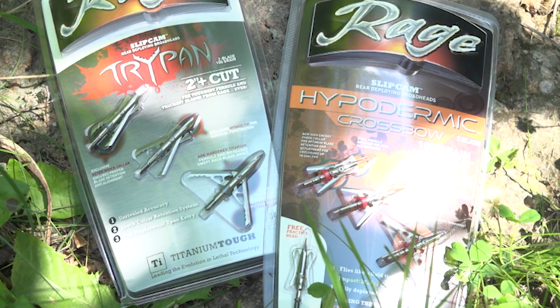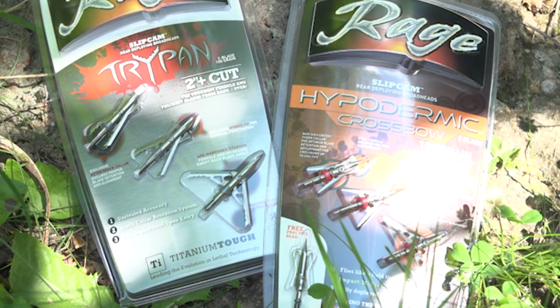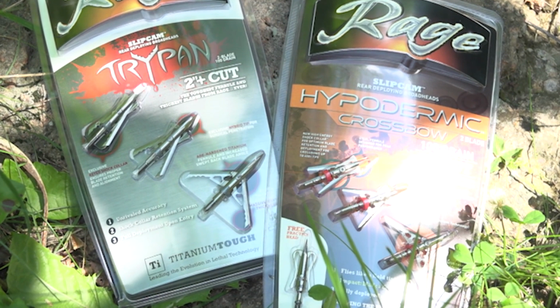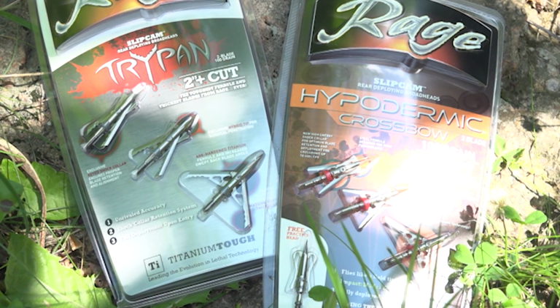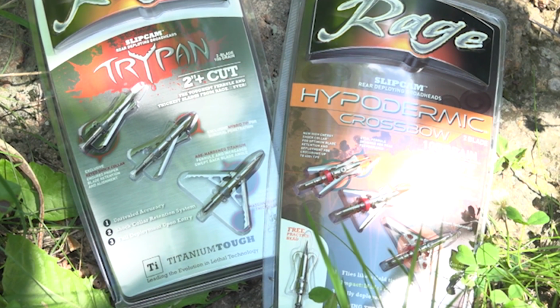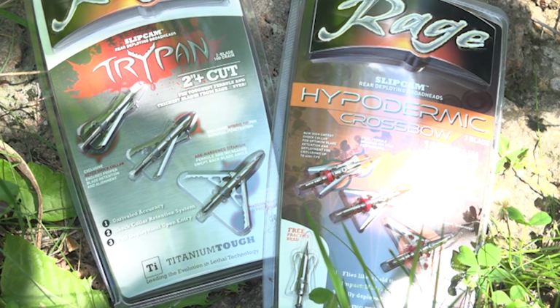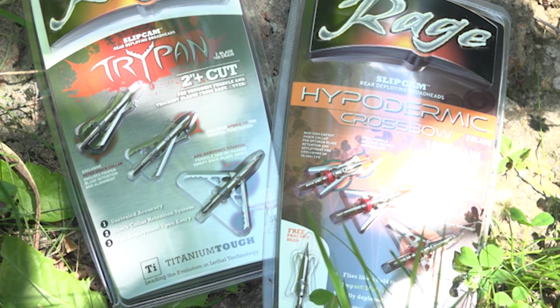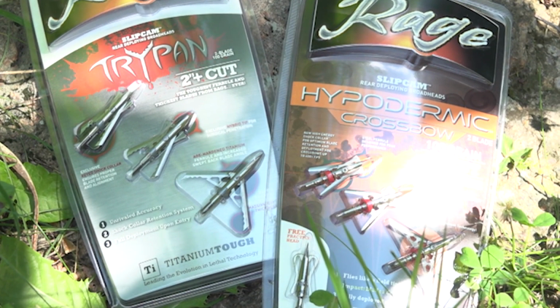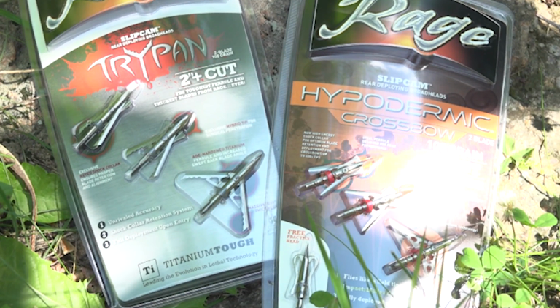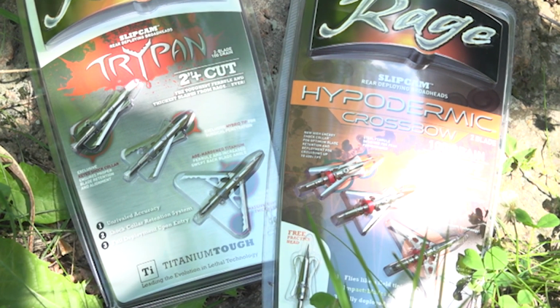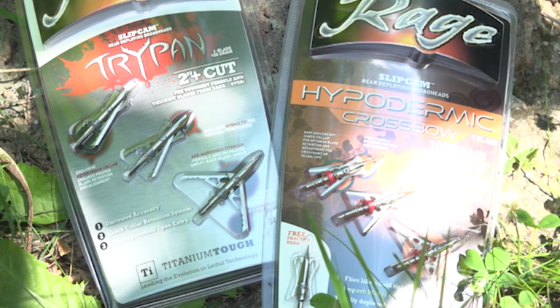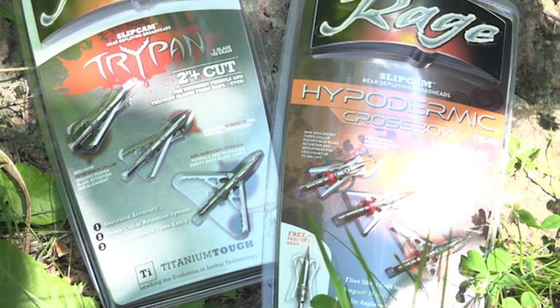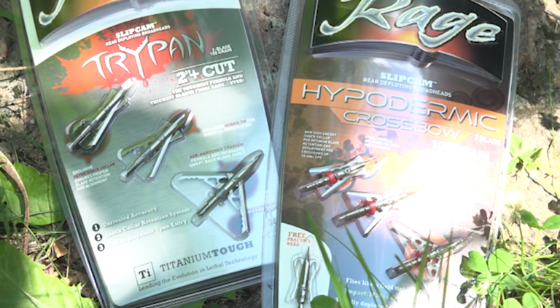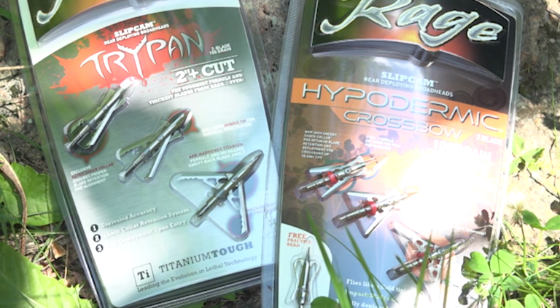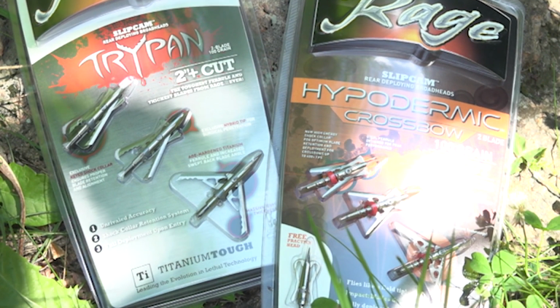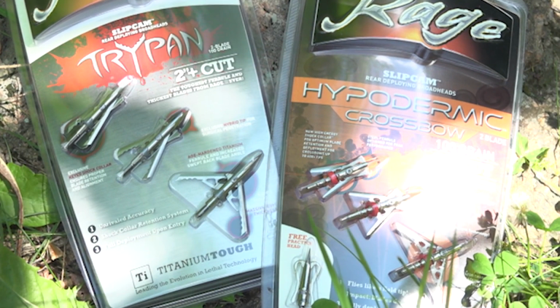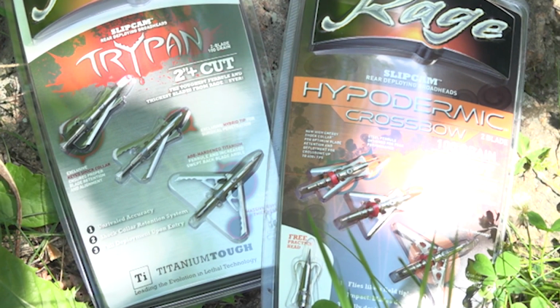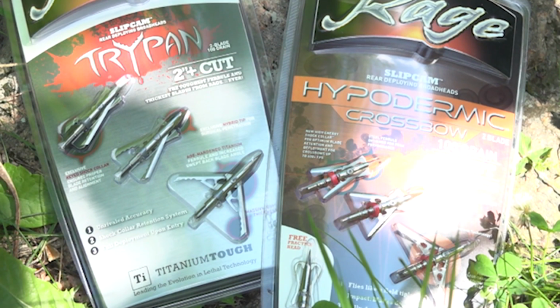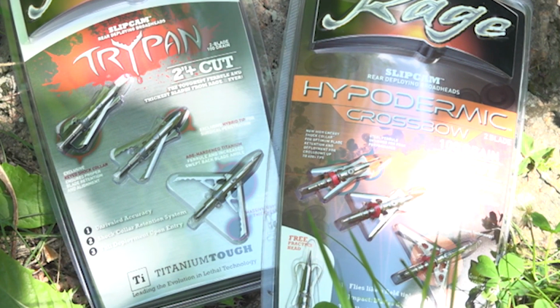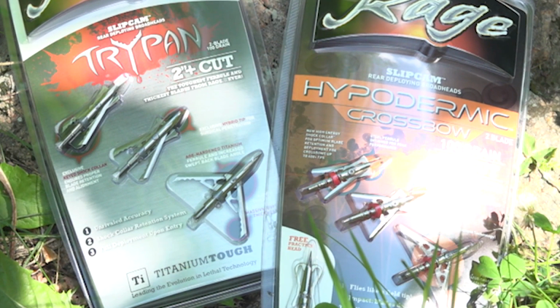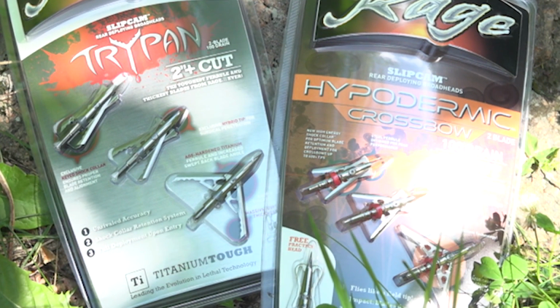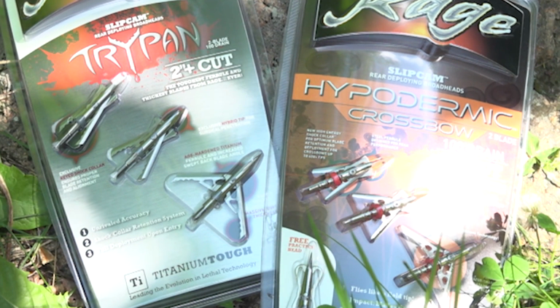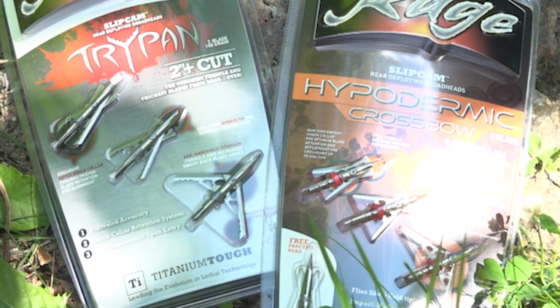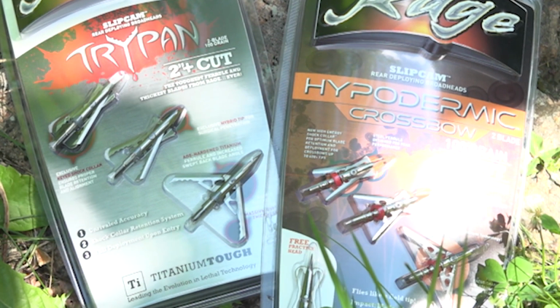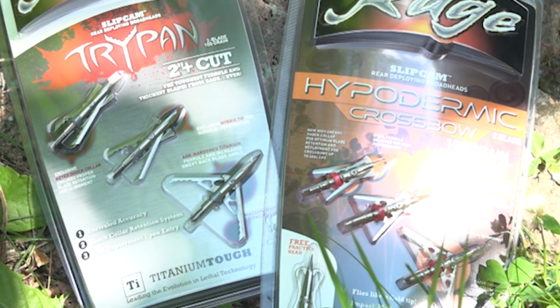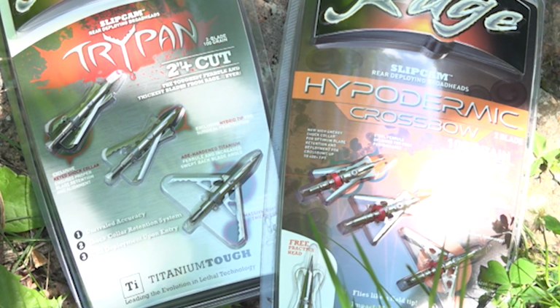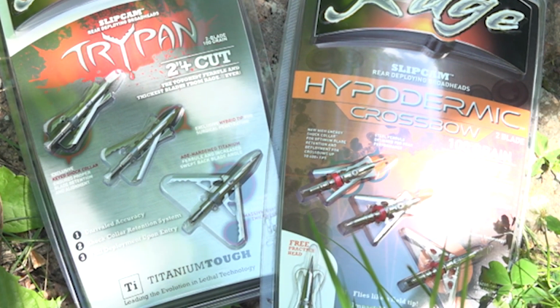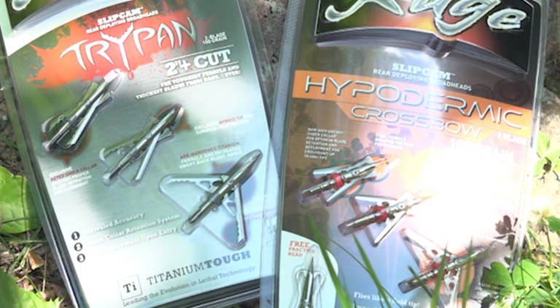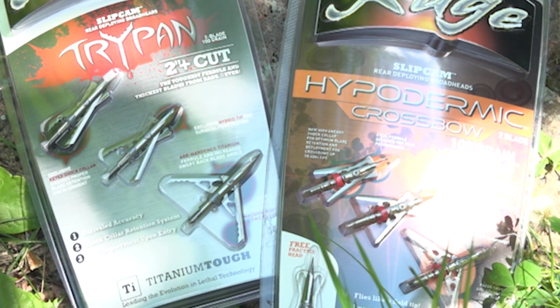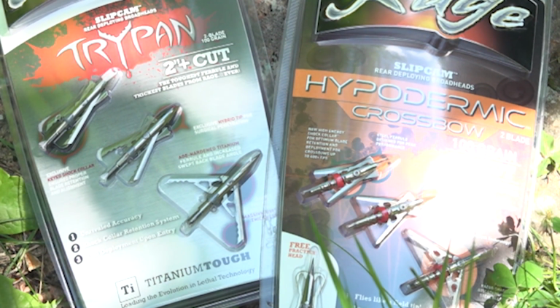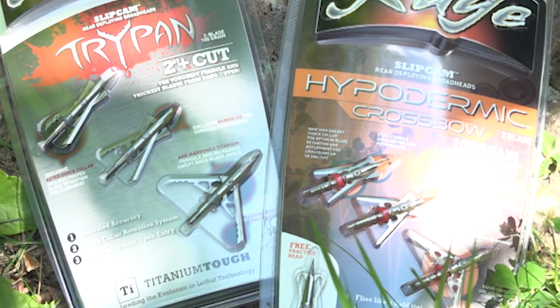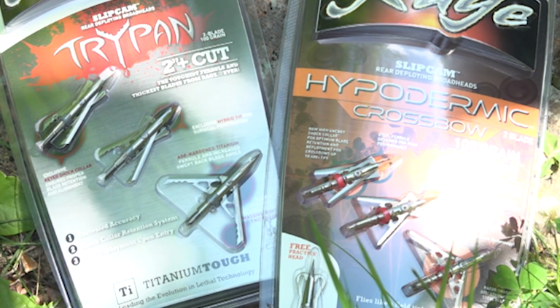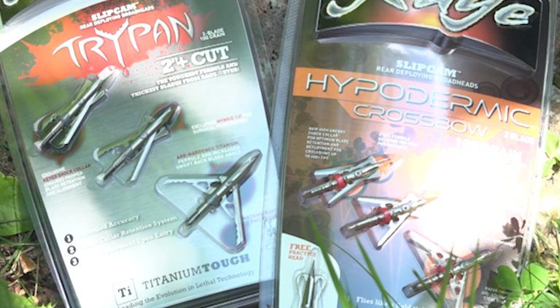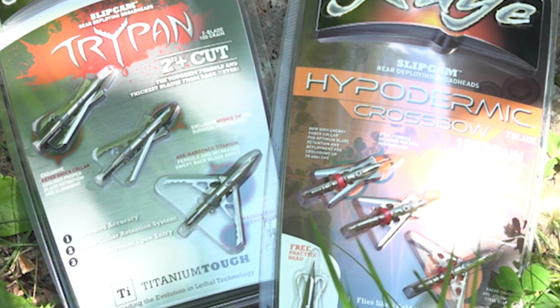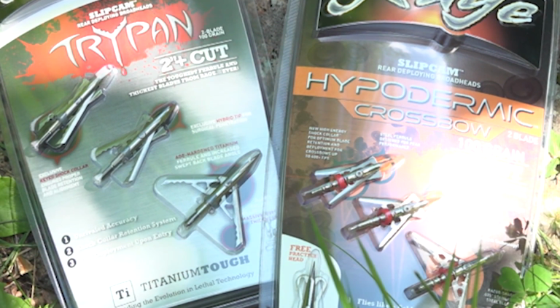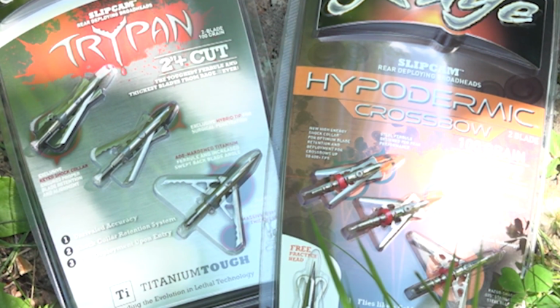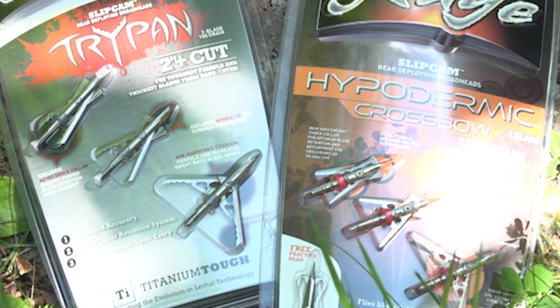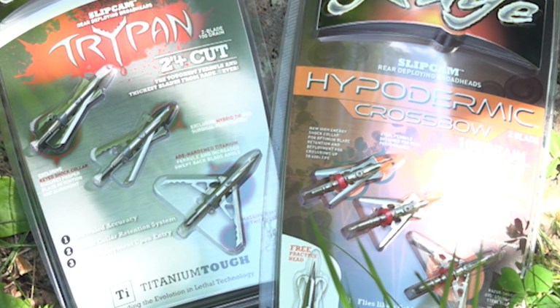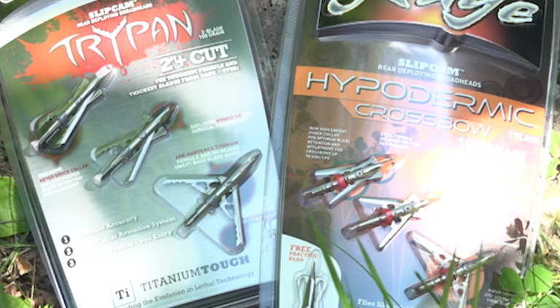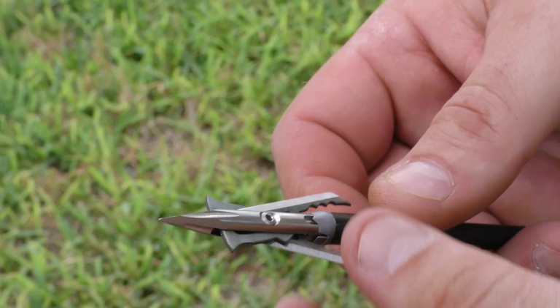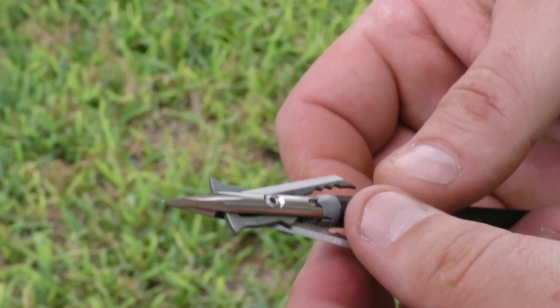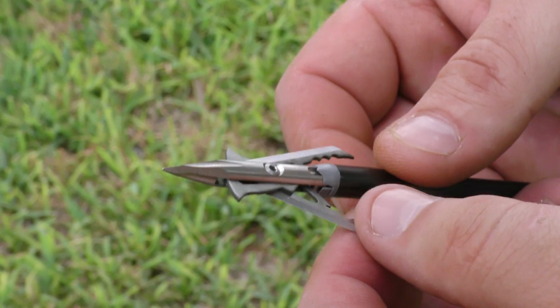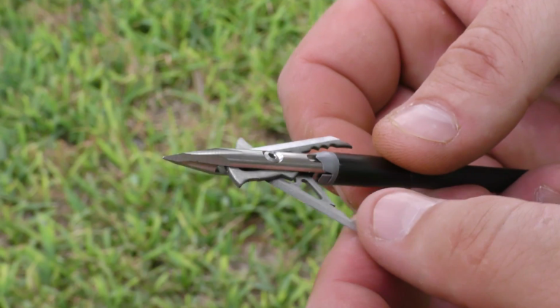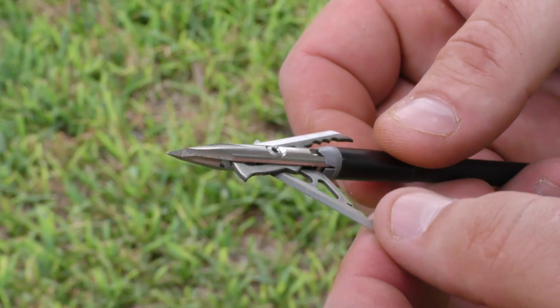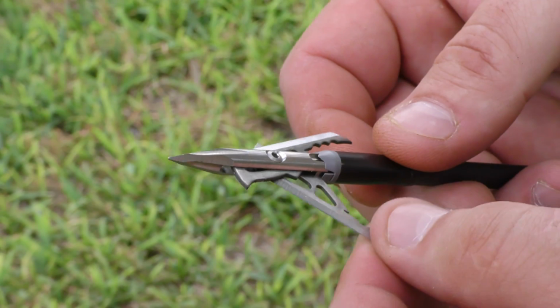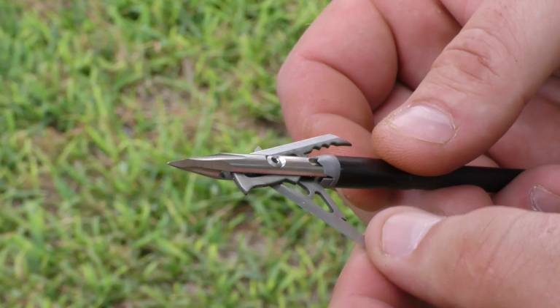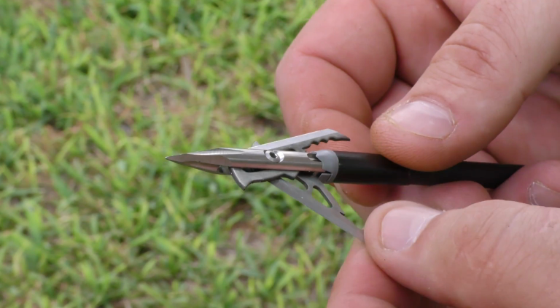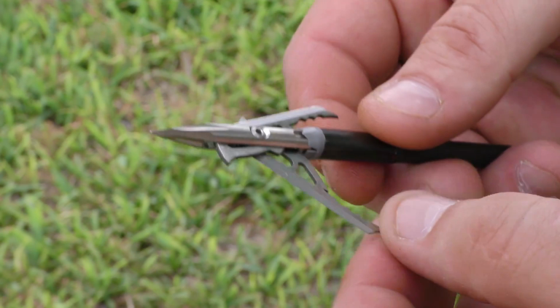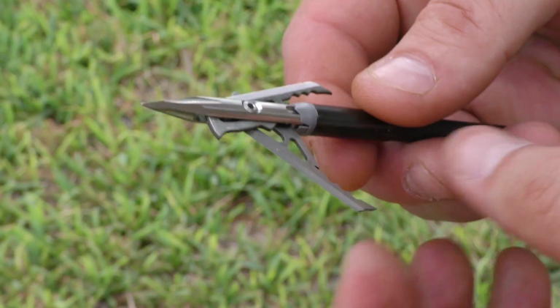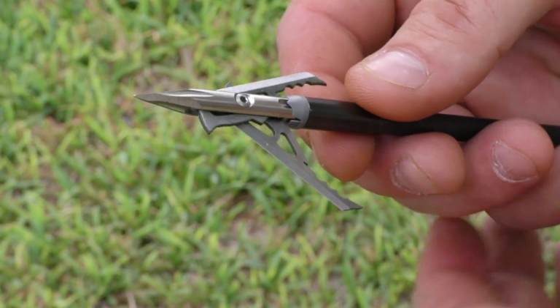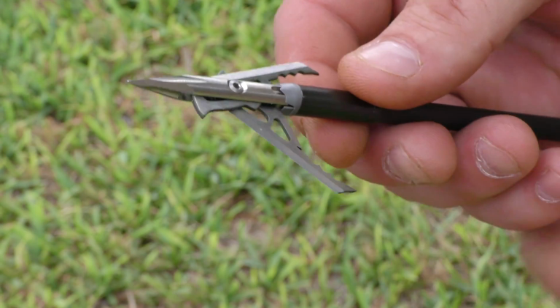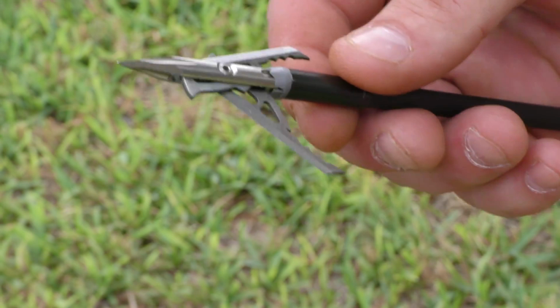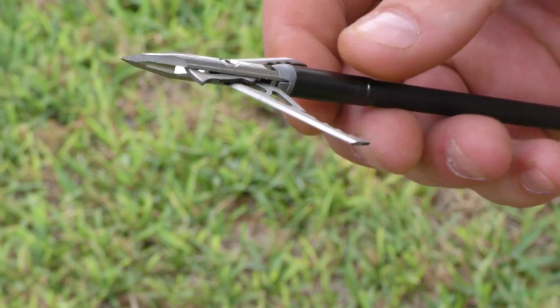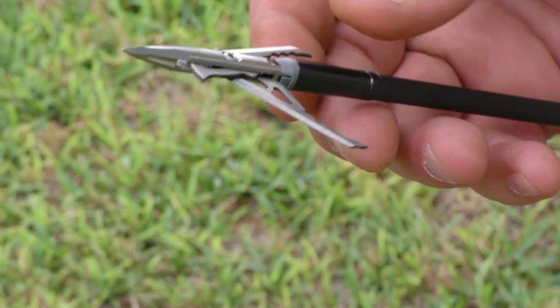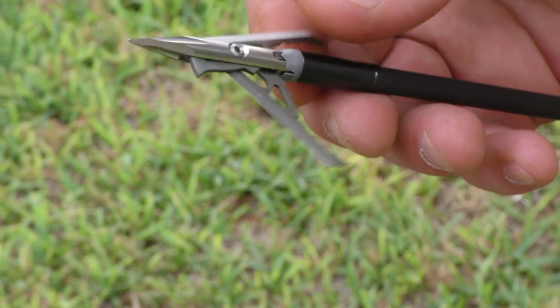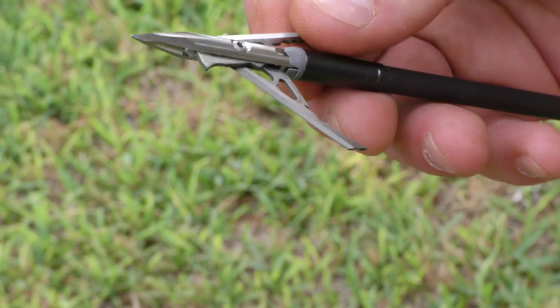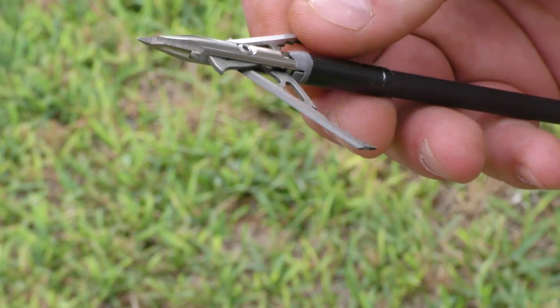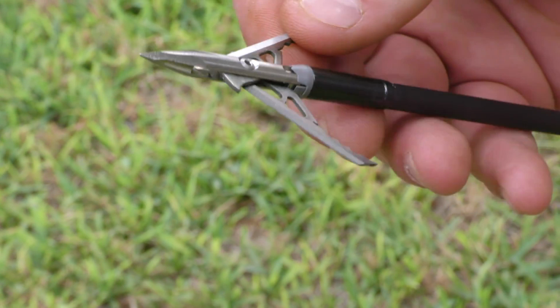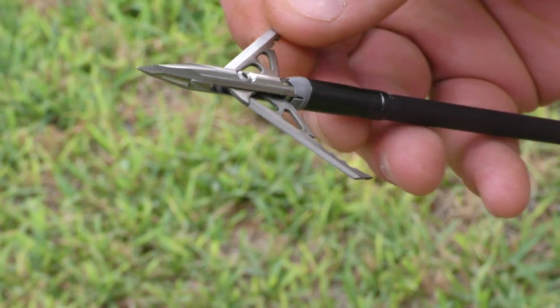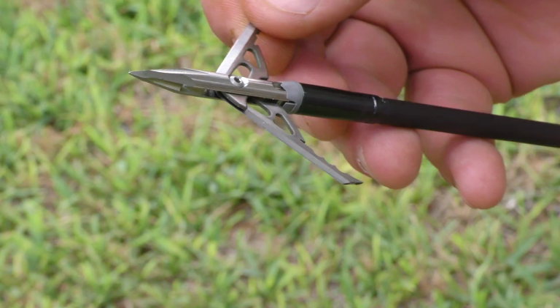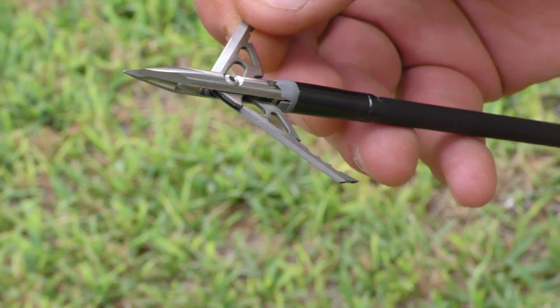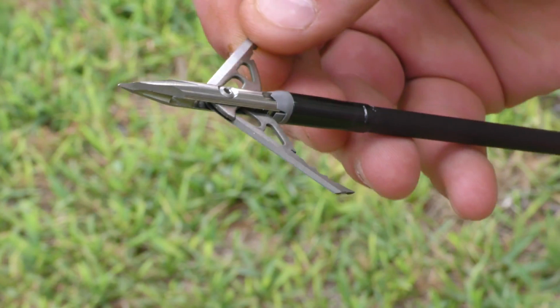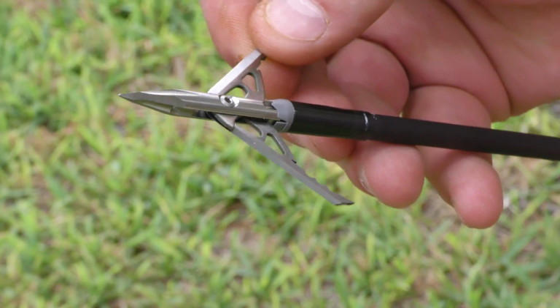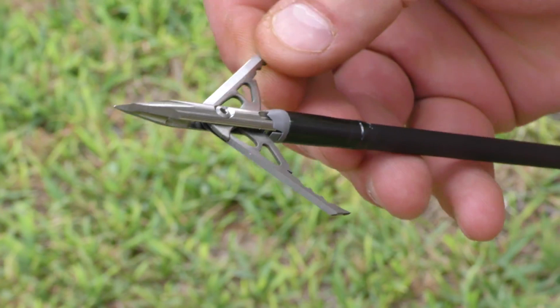The ferrule is titanium, so it's really, really strong — the strongest ferrule out there, really.